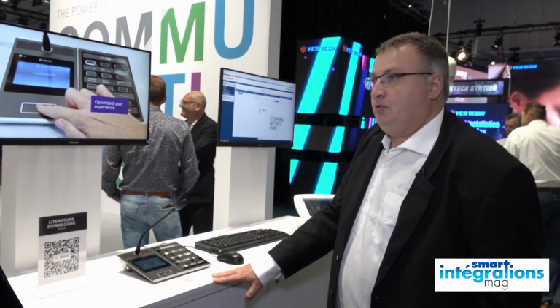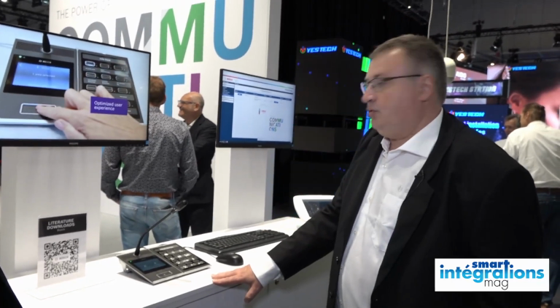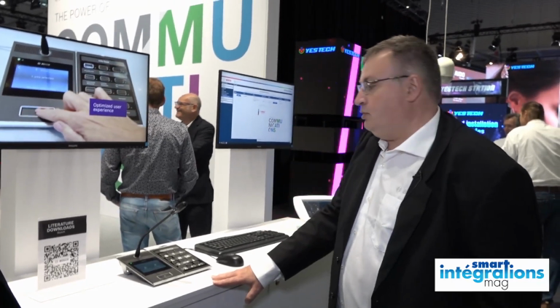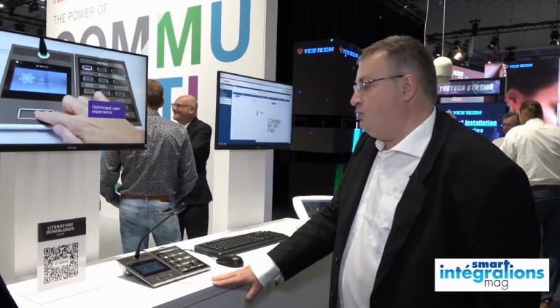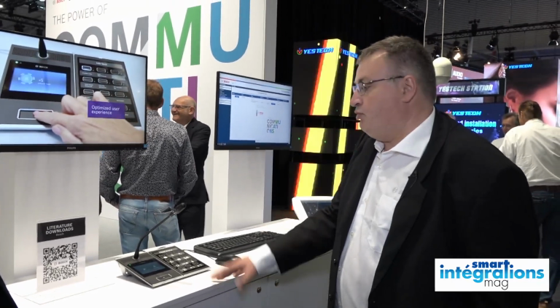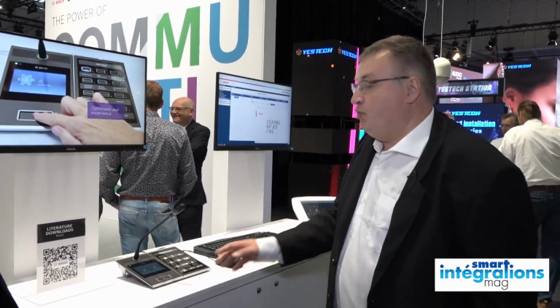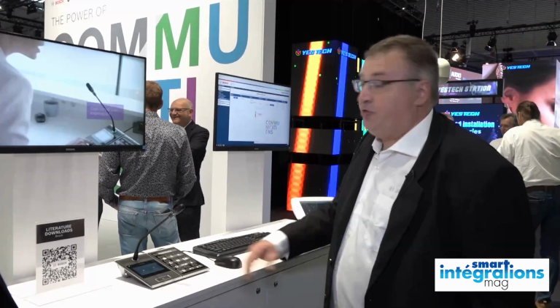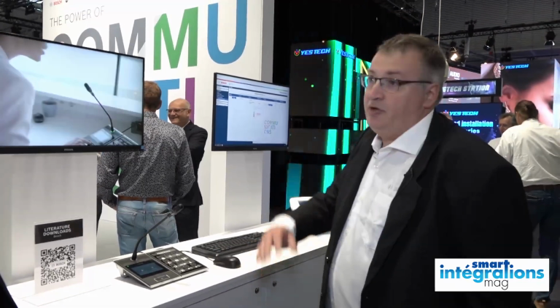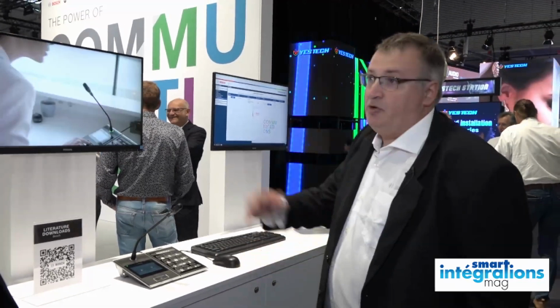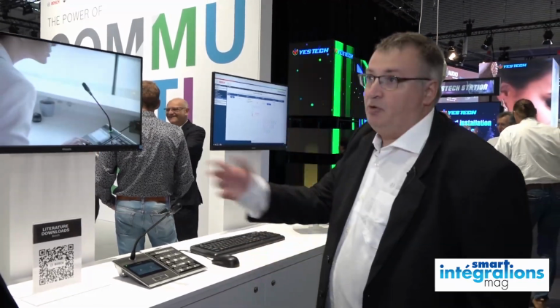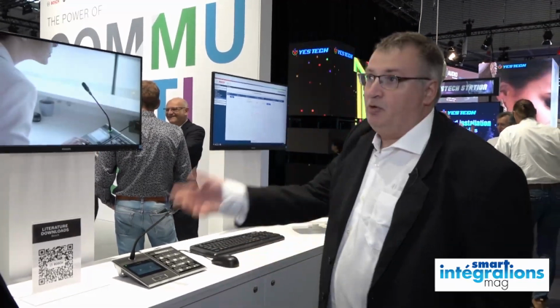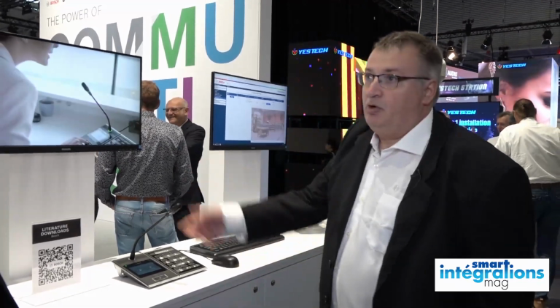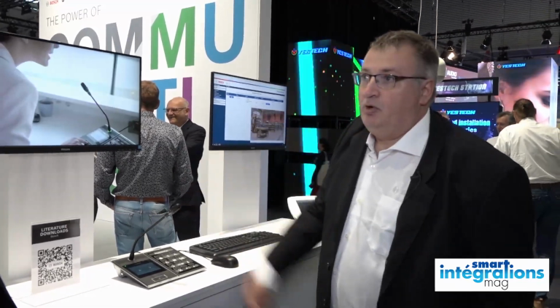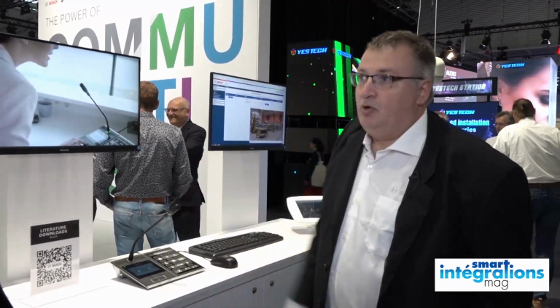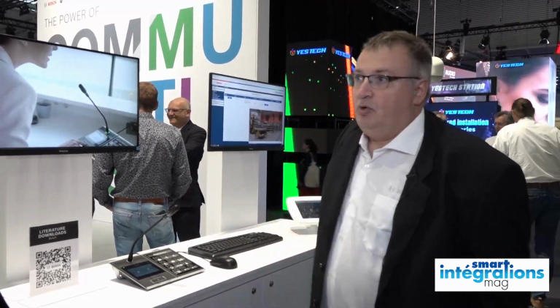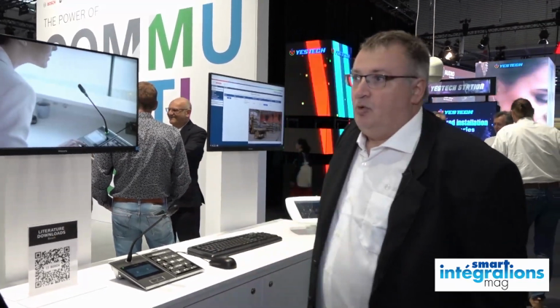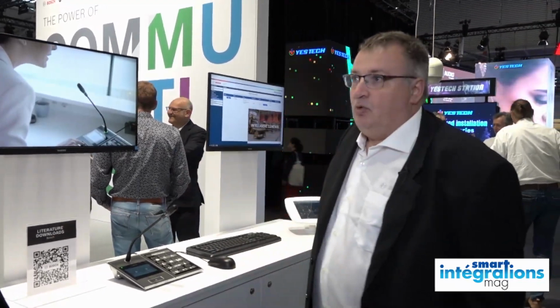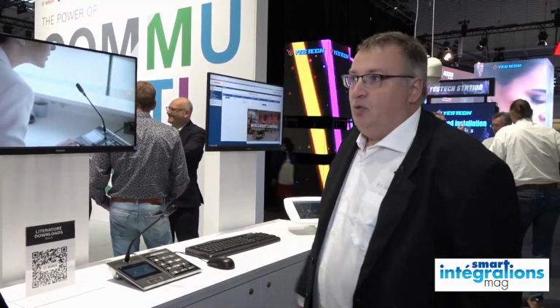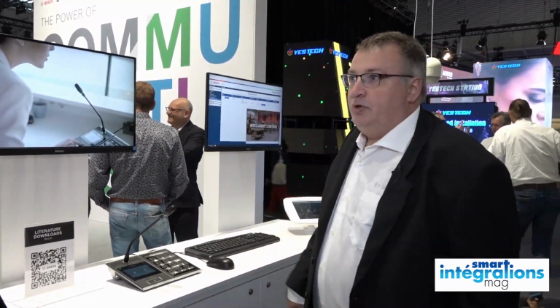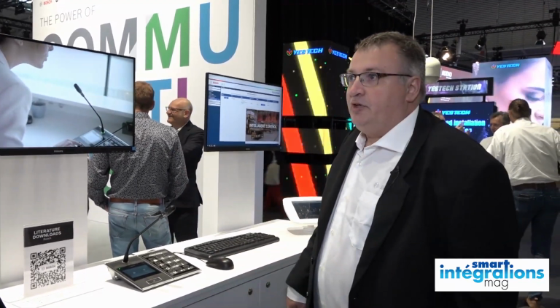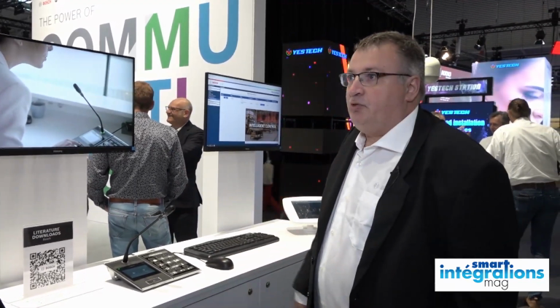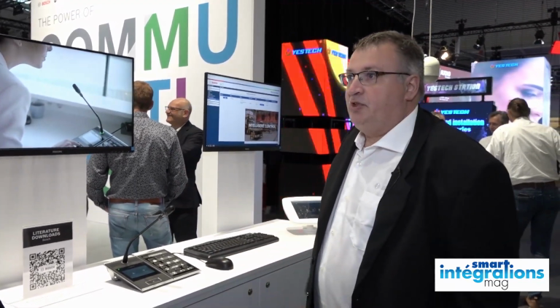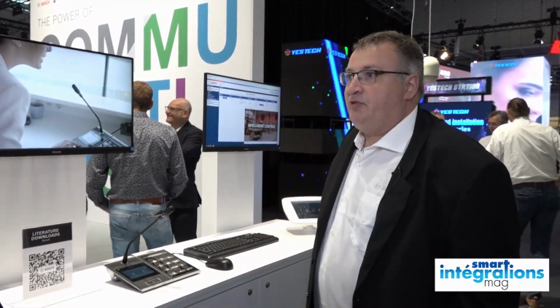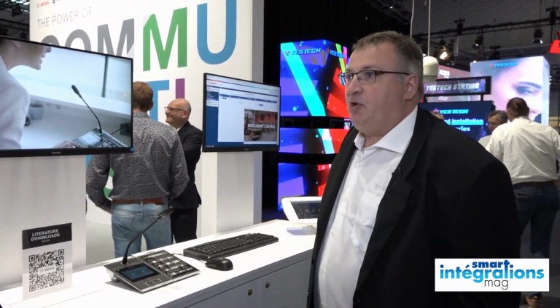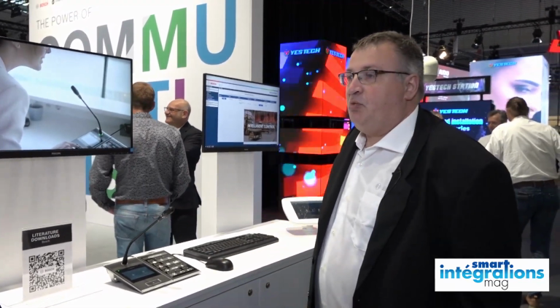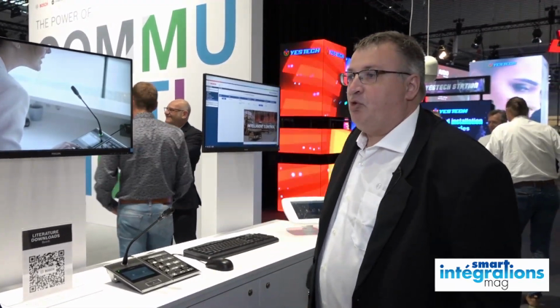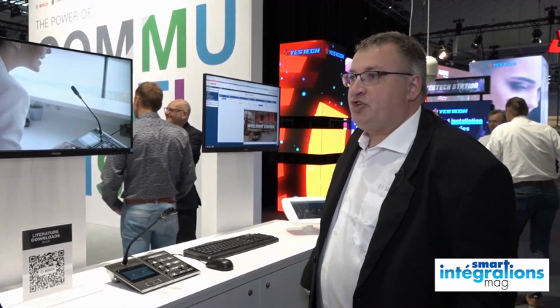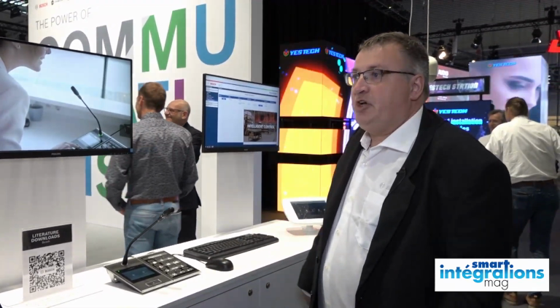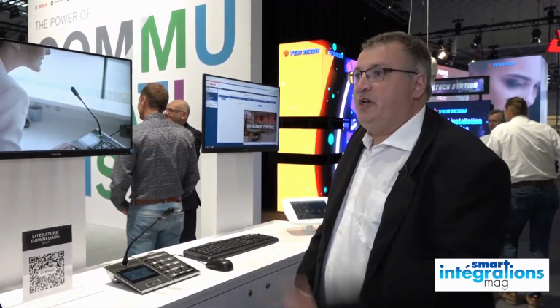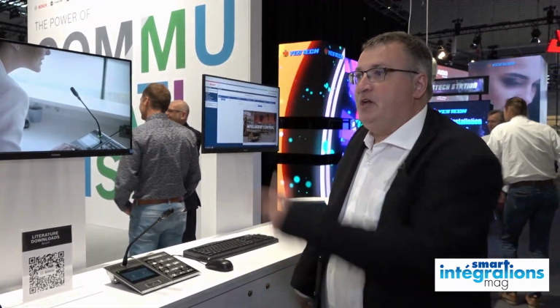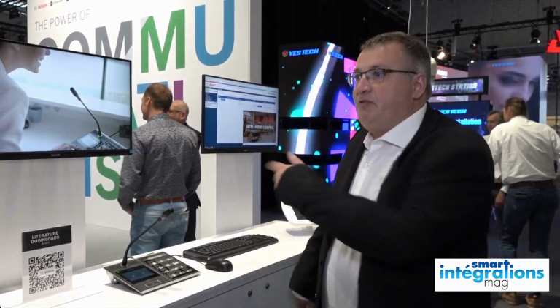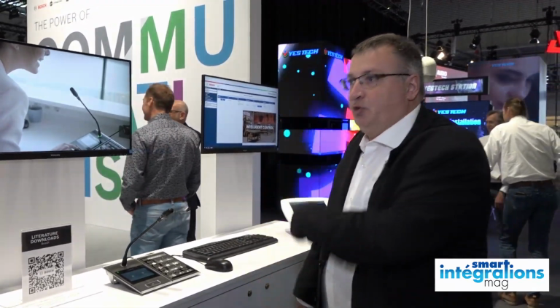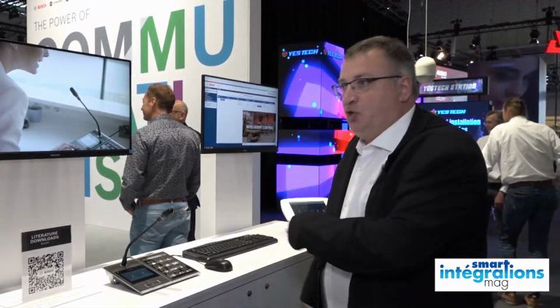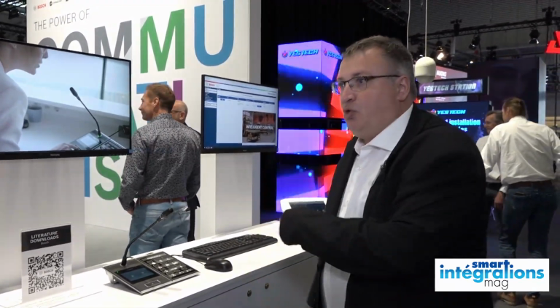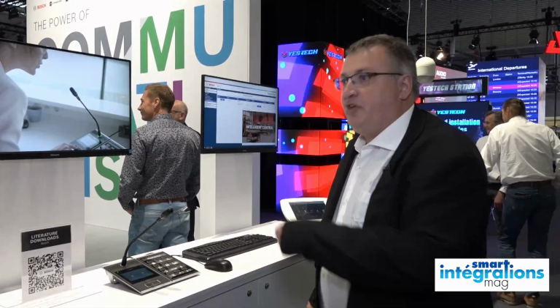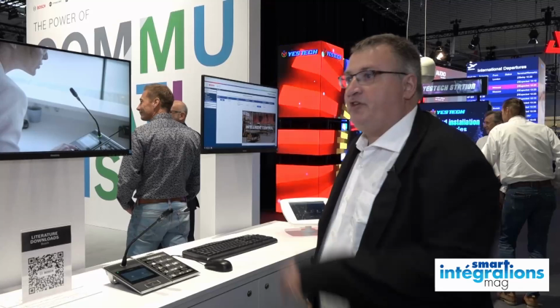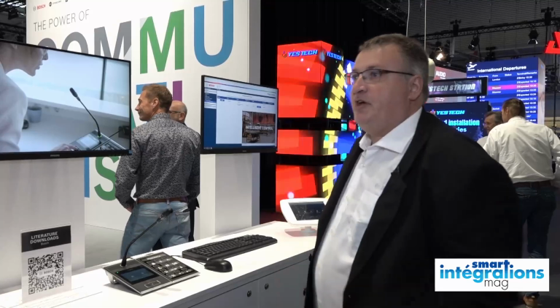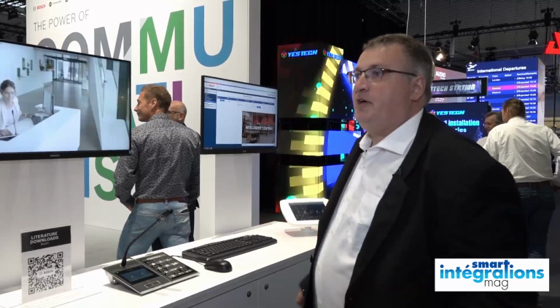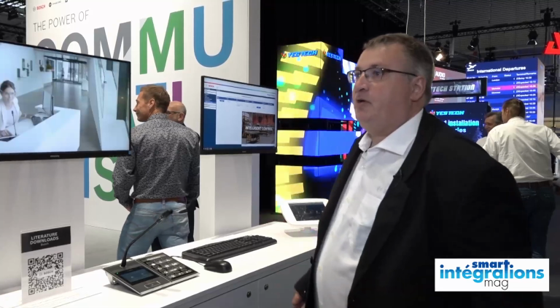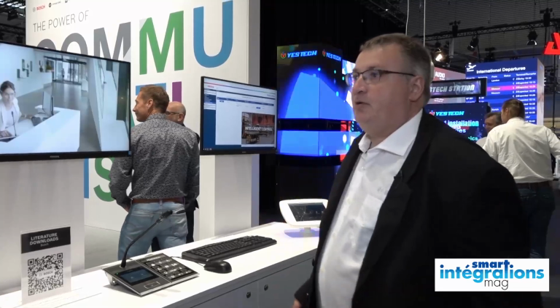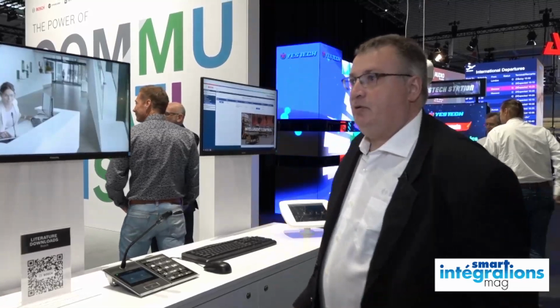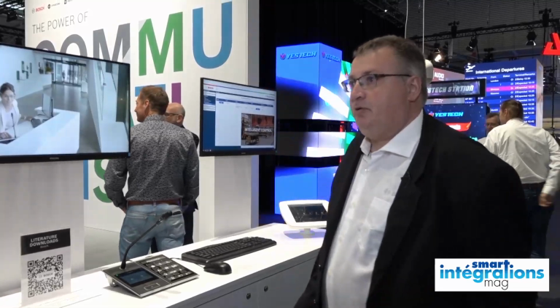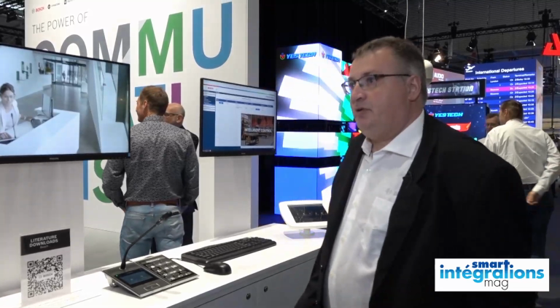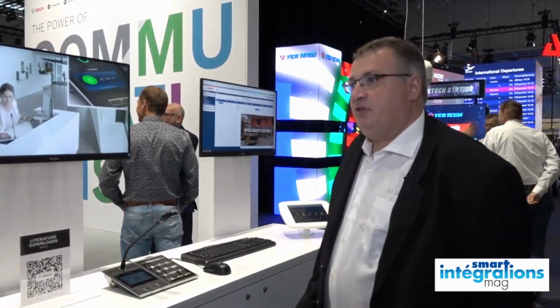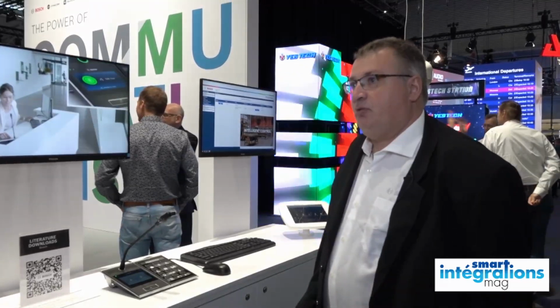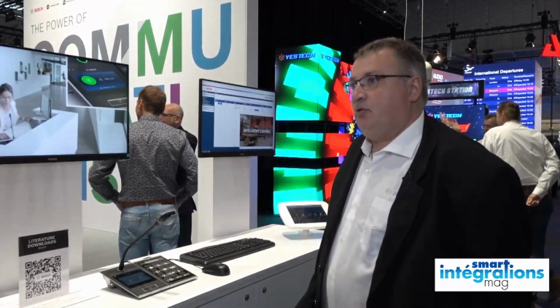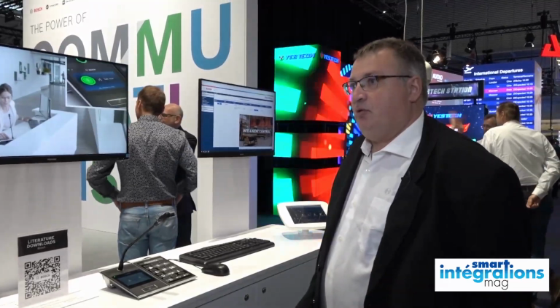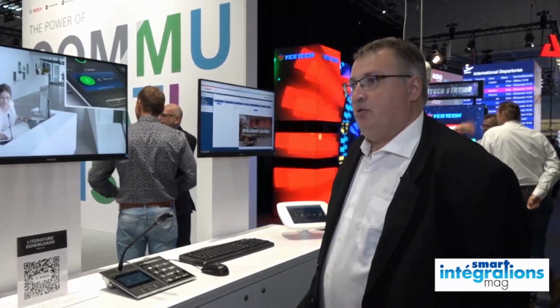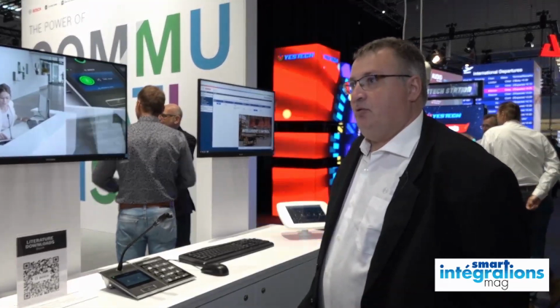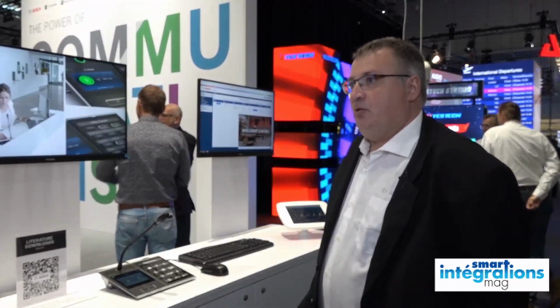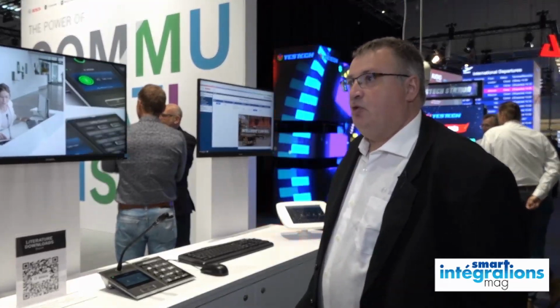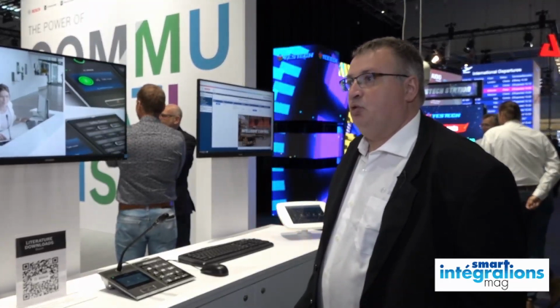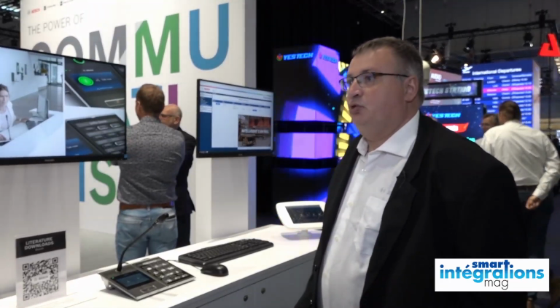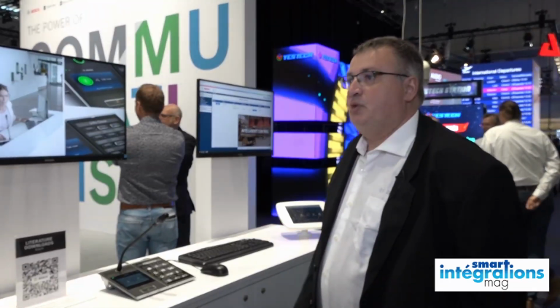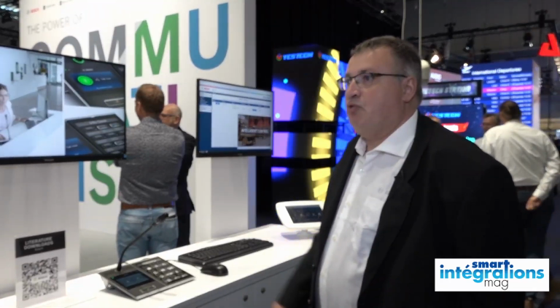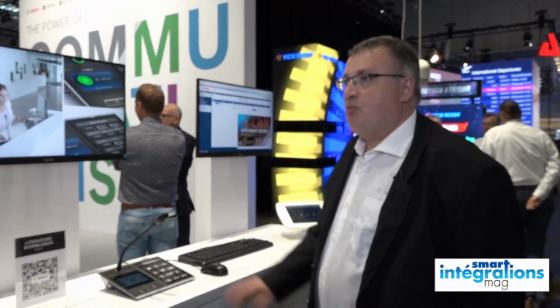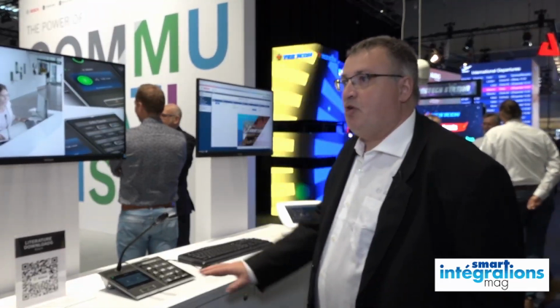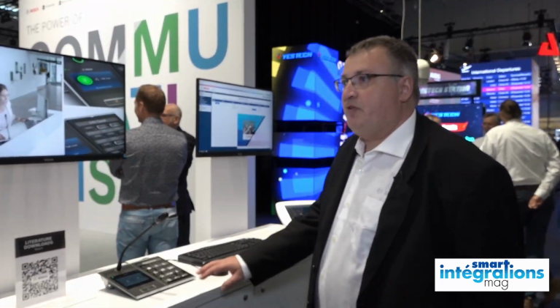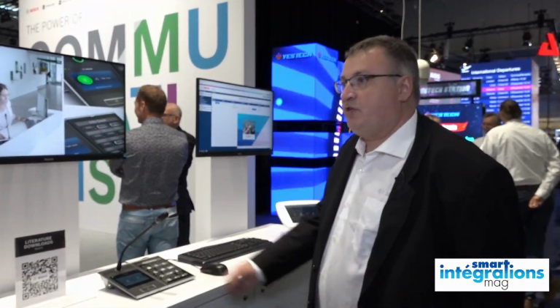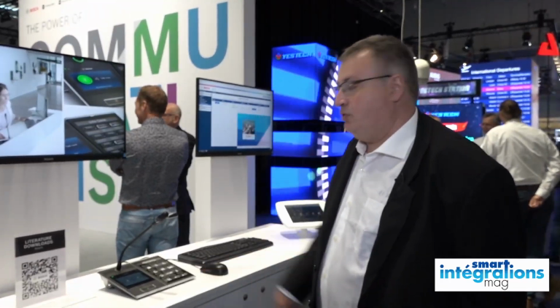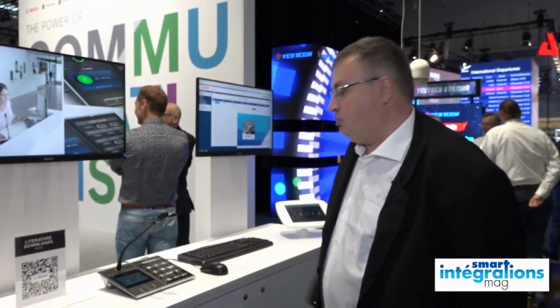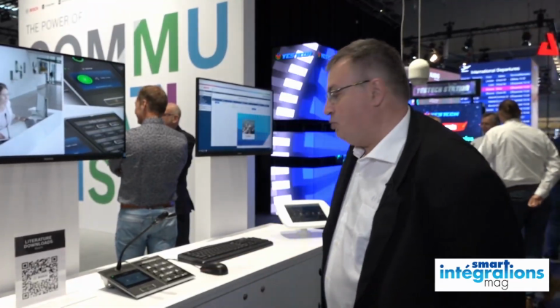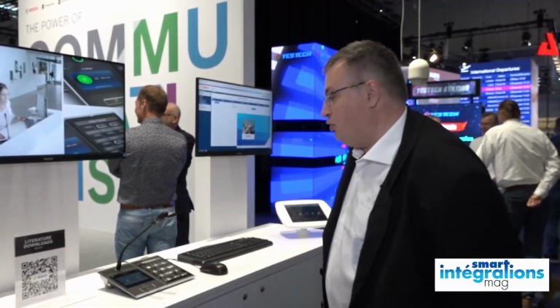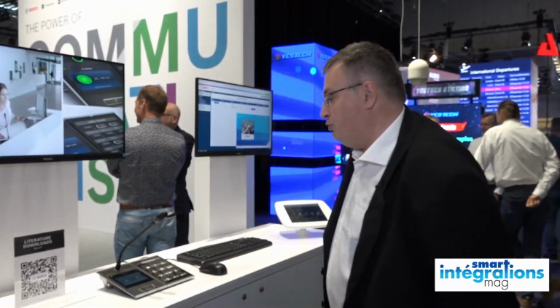Et puis aussi on est sur différents projets — les navires de croisière — qui sont en cours de déploiement avec ce produit.